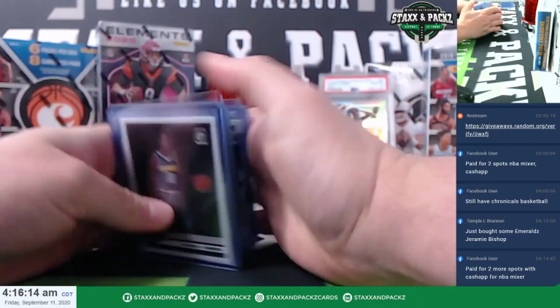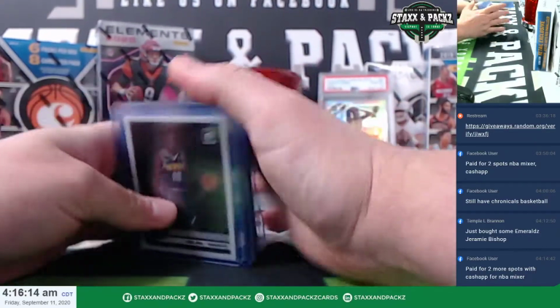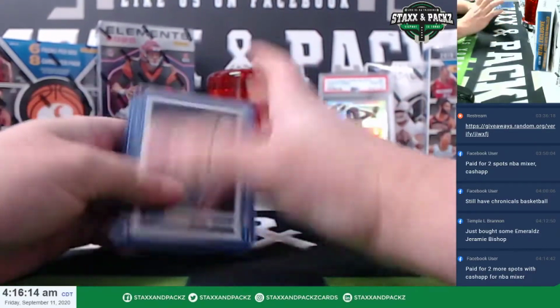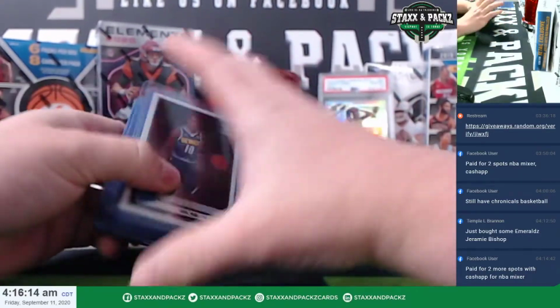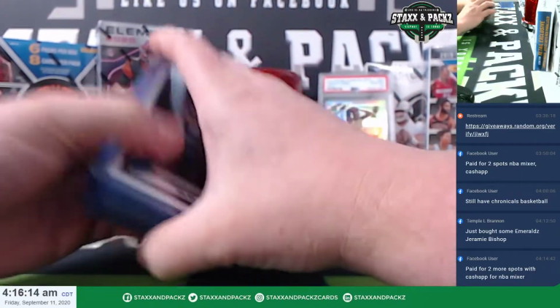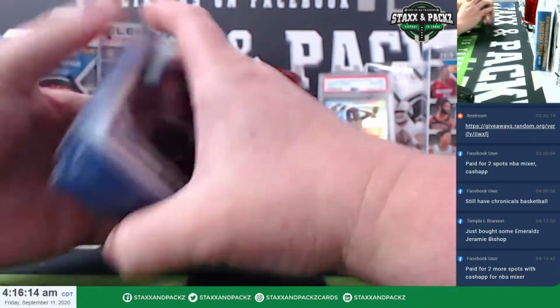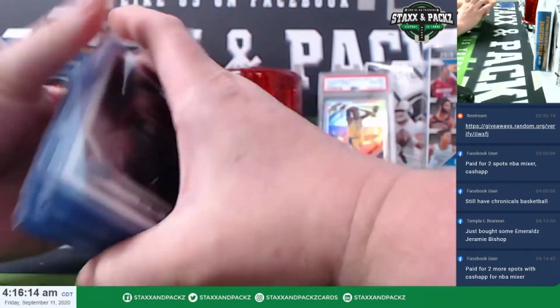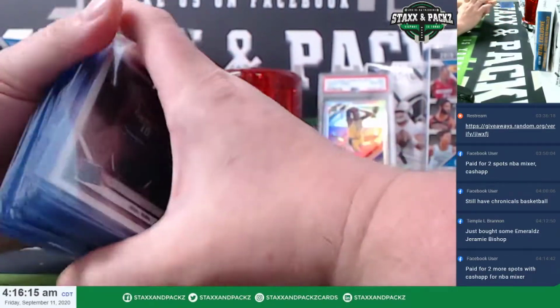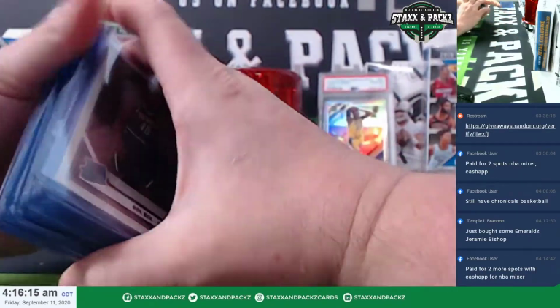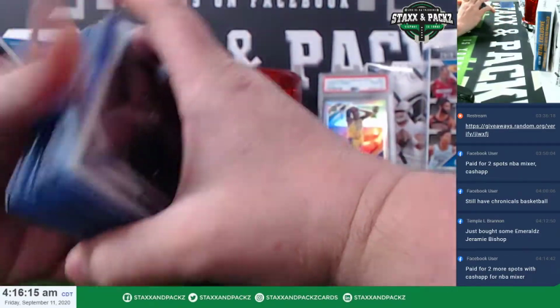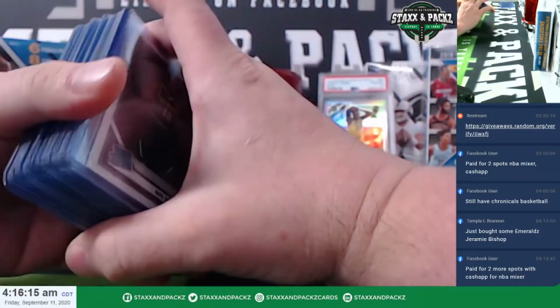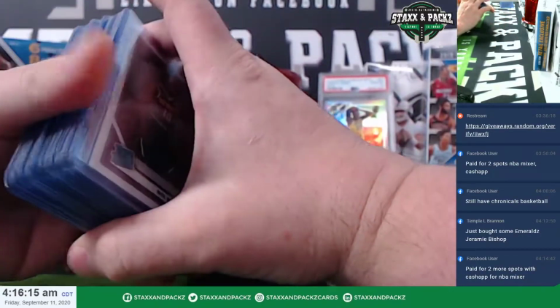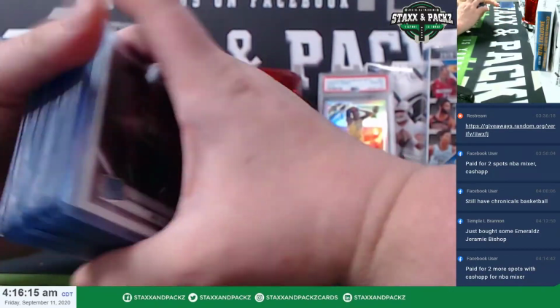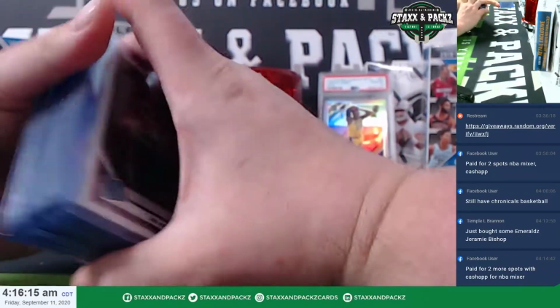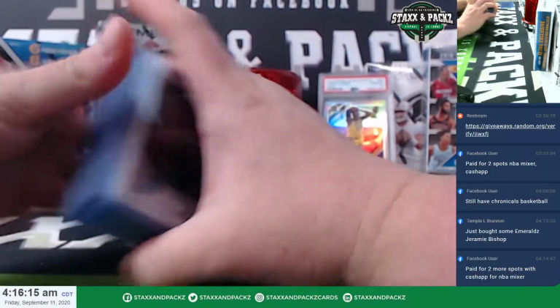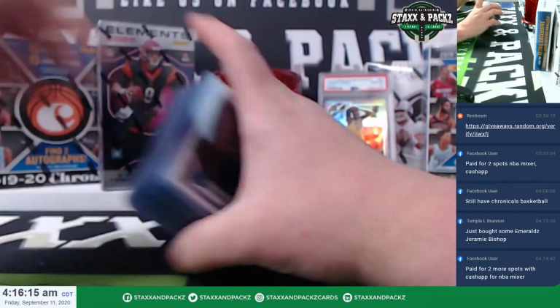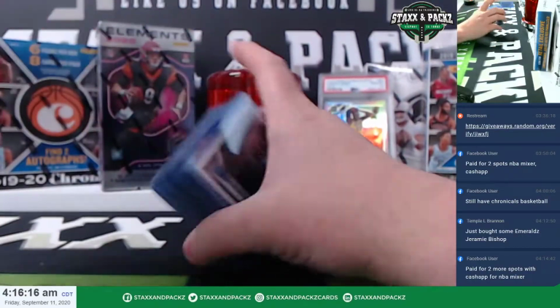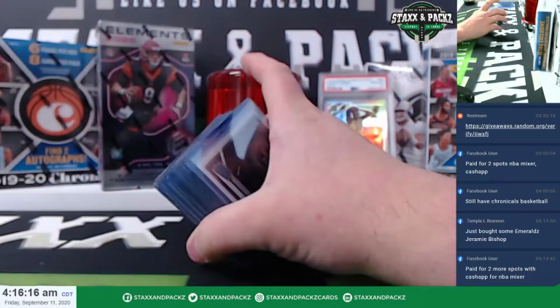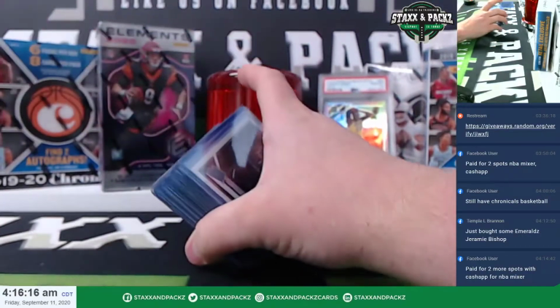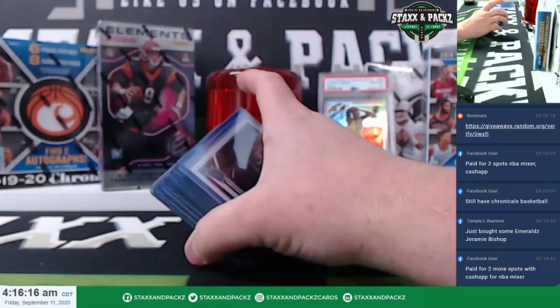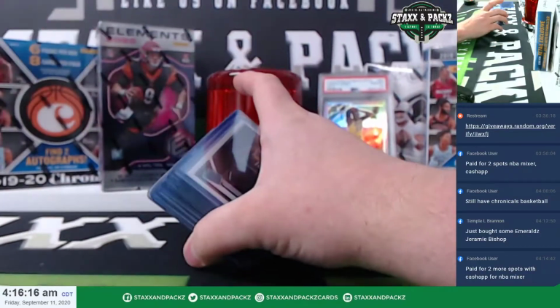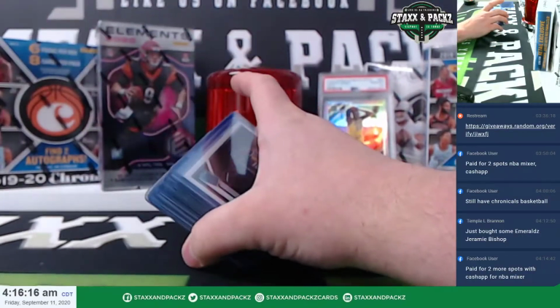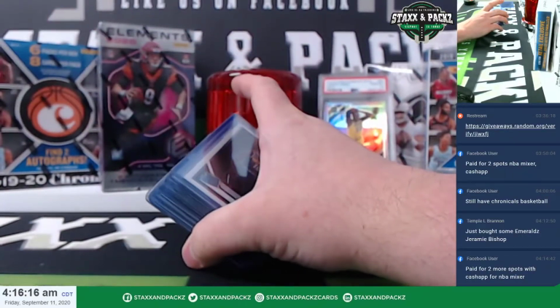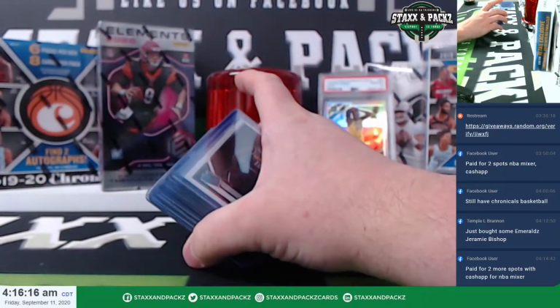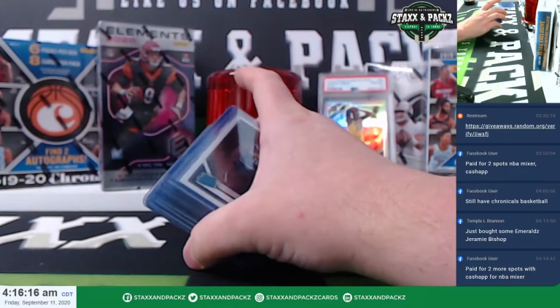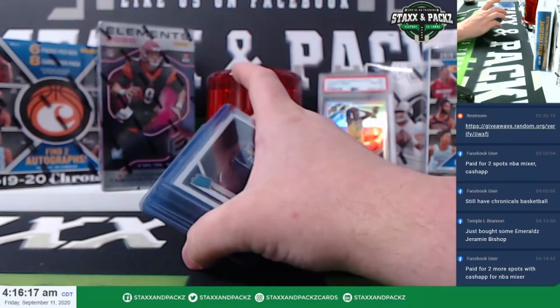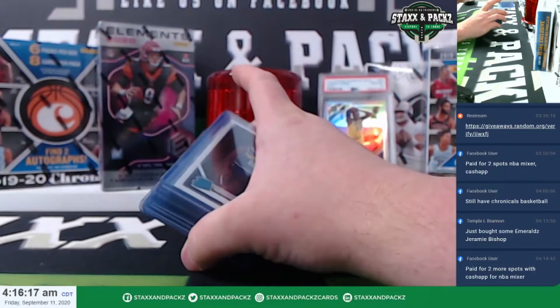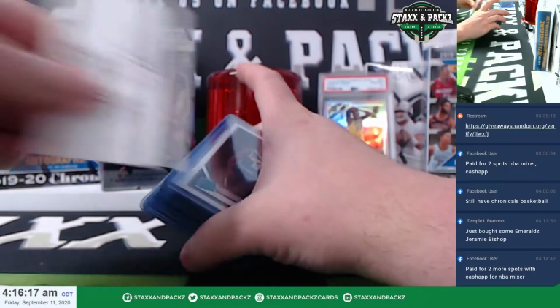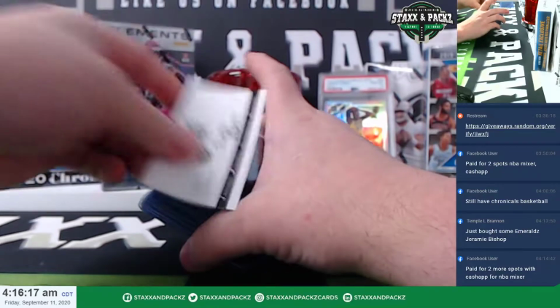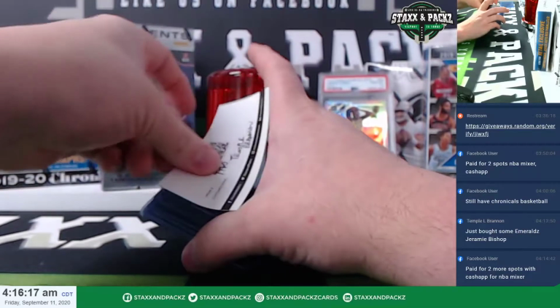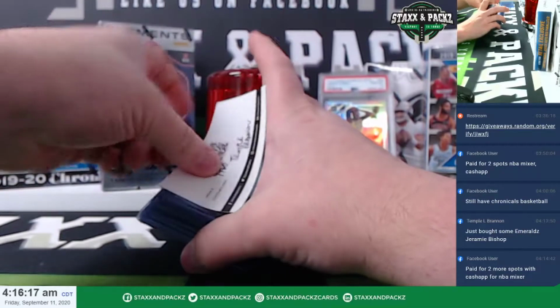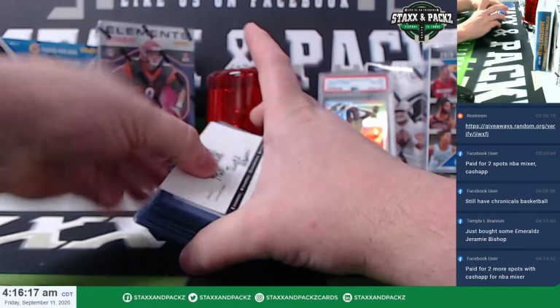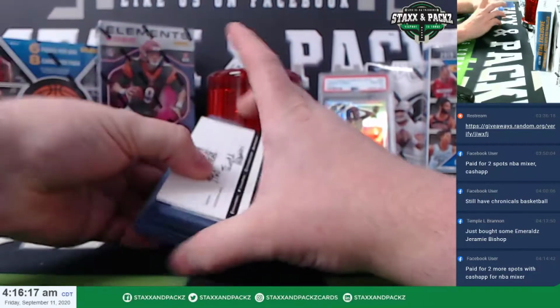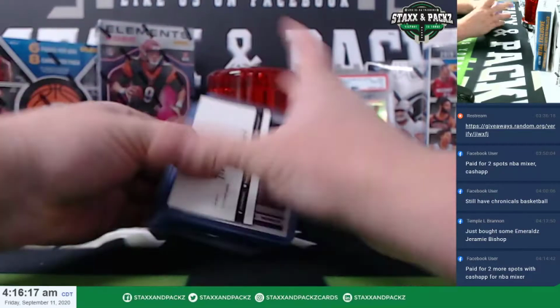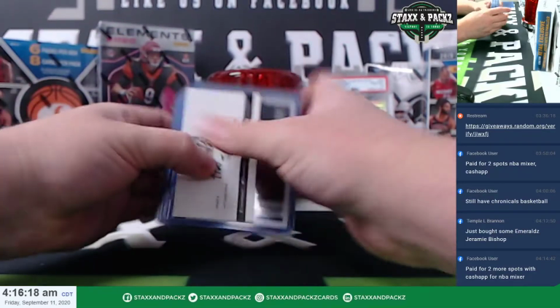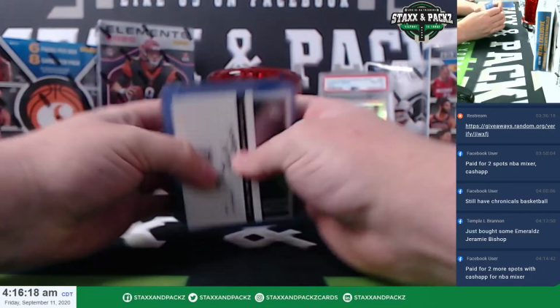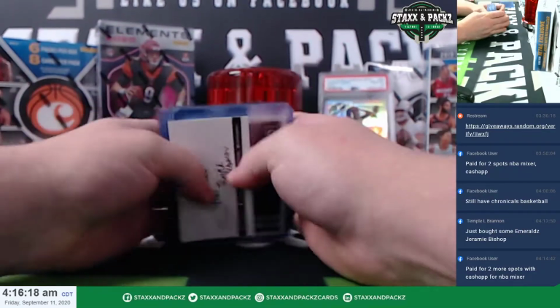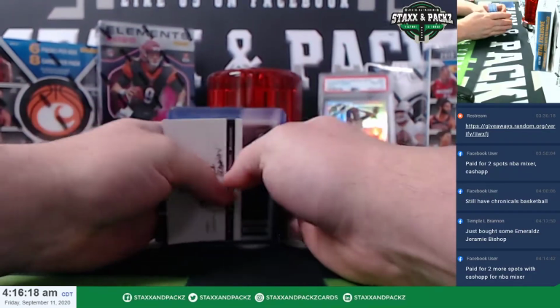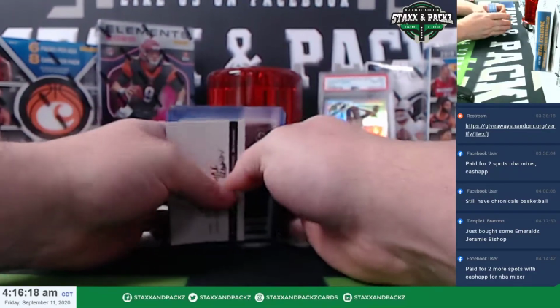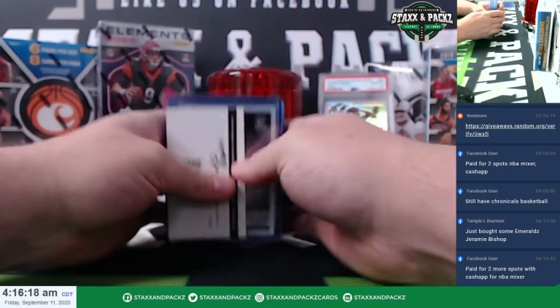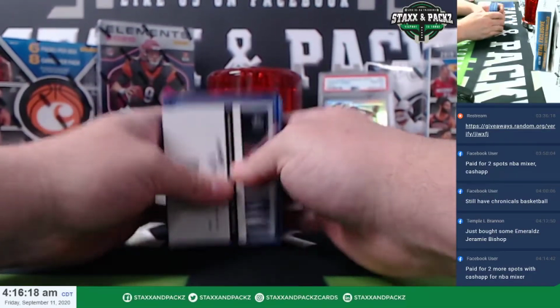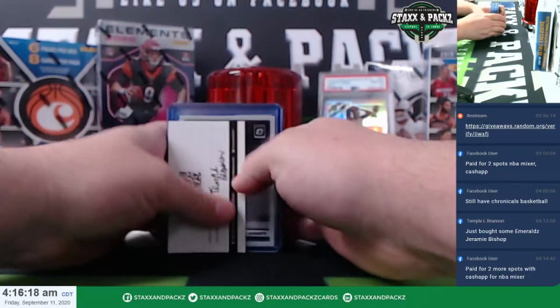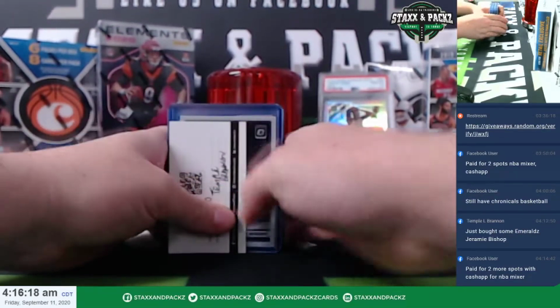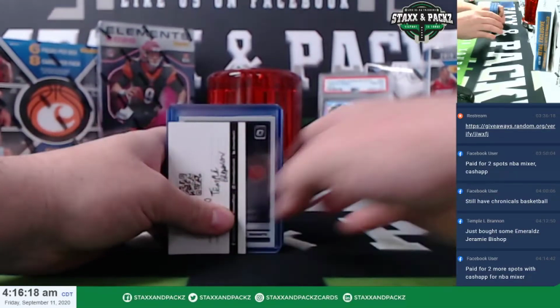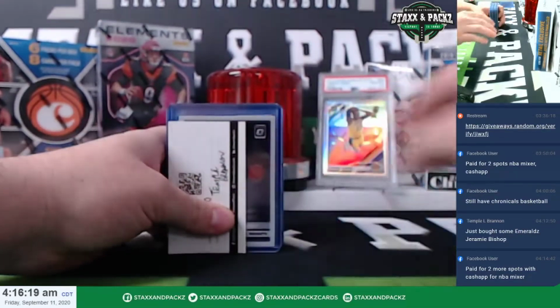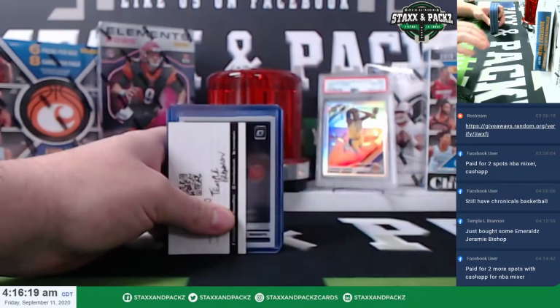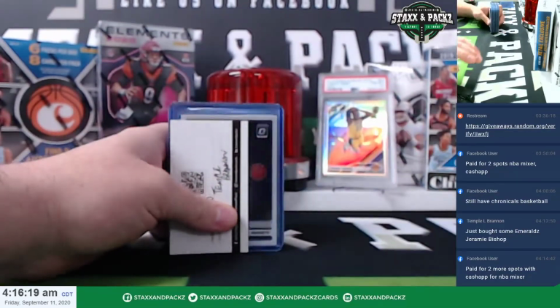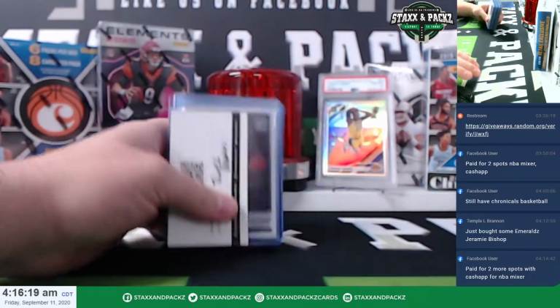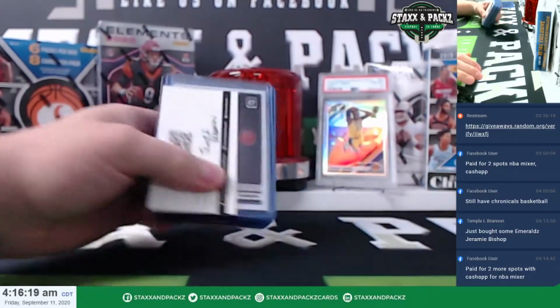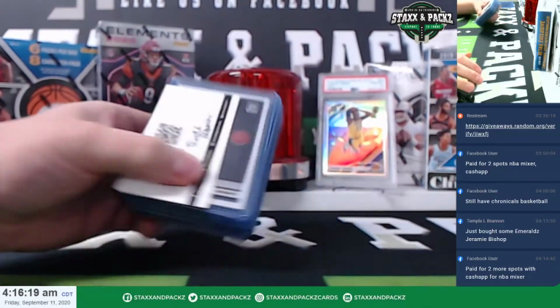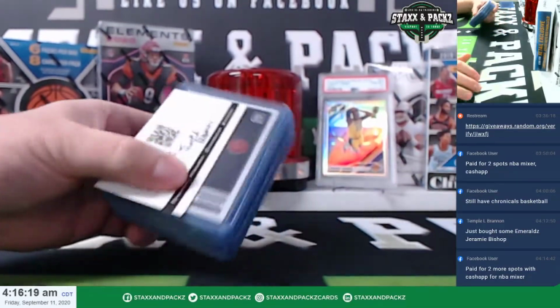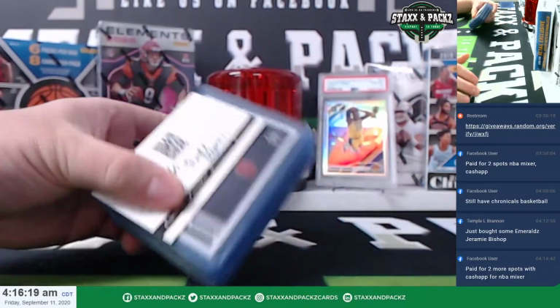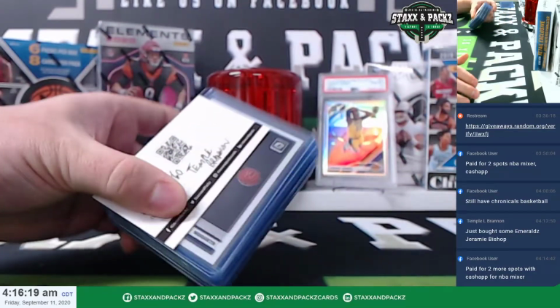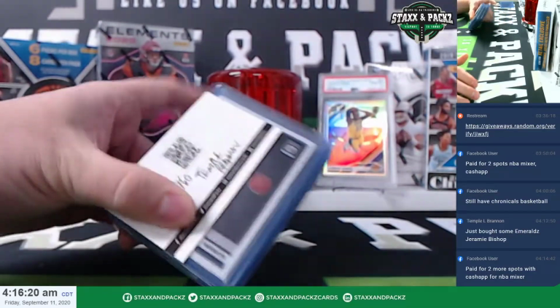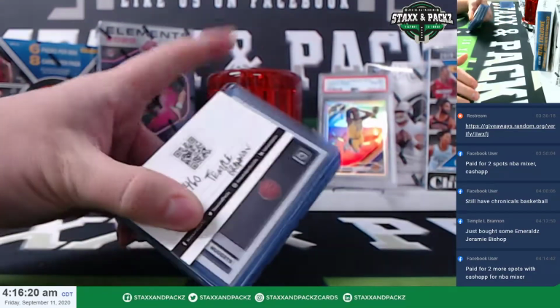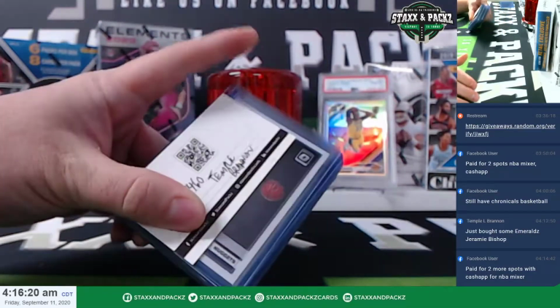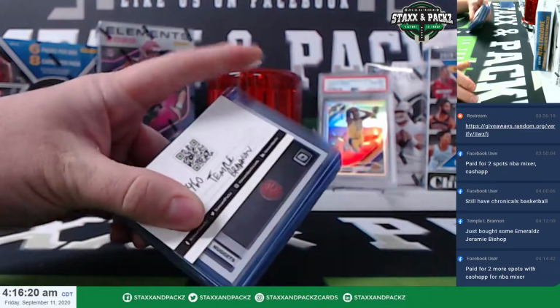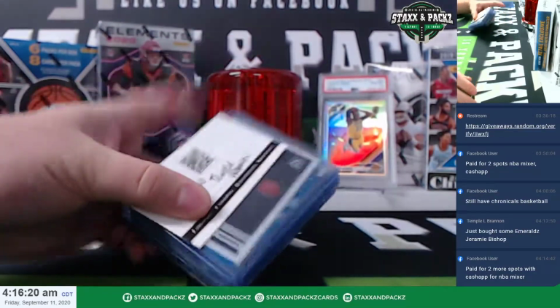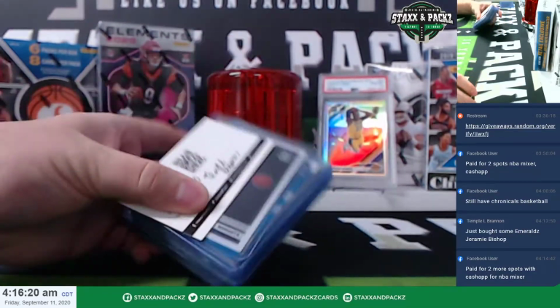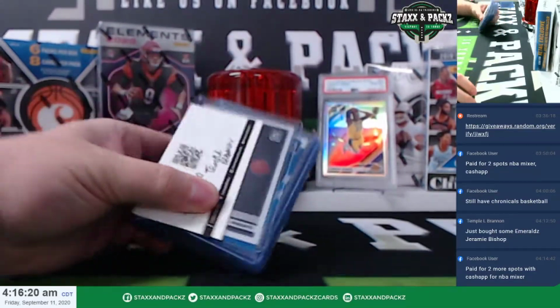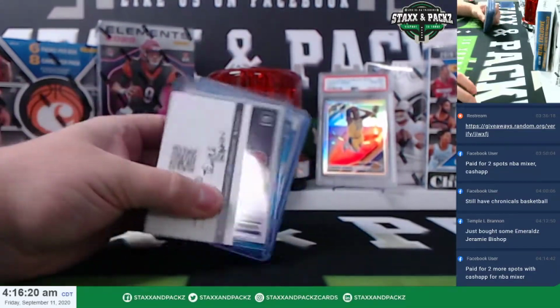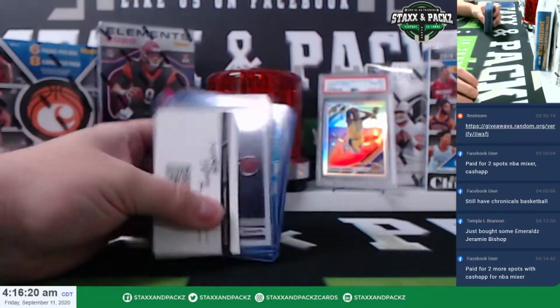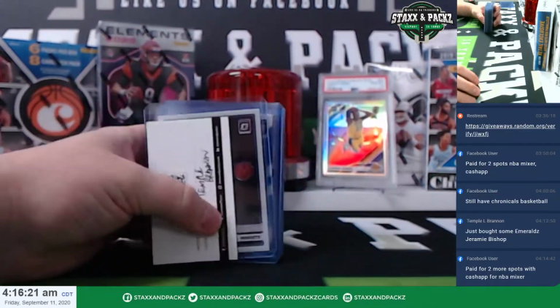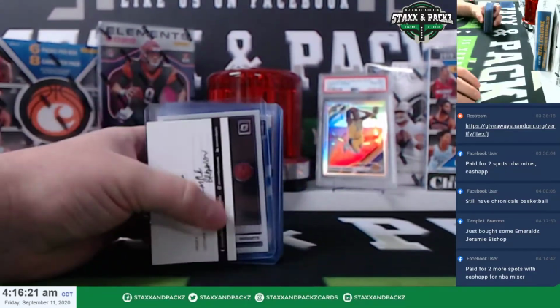No diamonds, no chasers. That was for Temple. Thank you, Temple — that was $94.60.